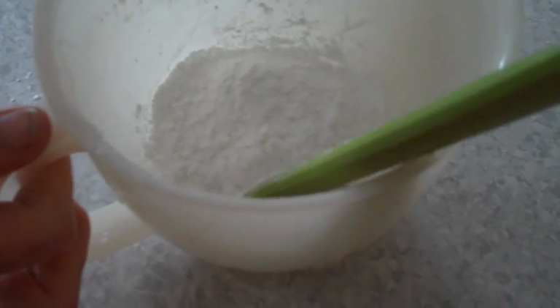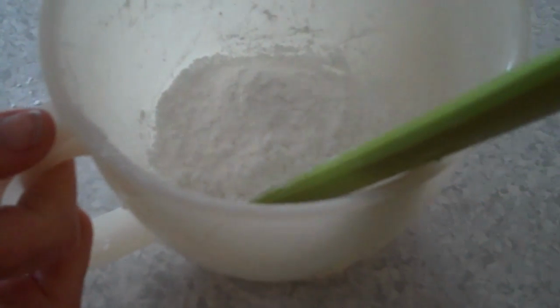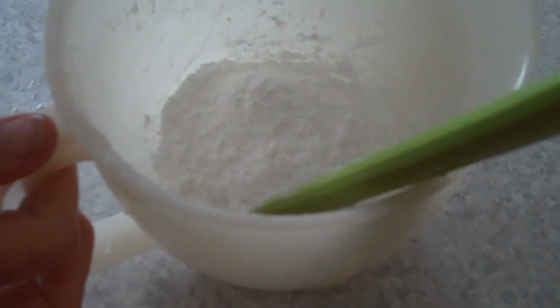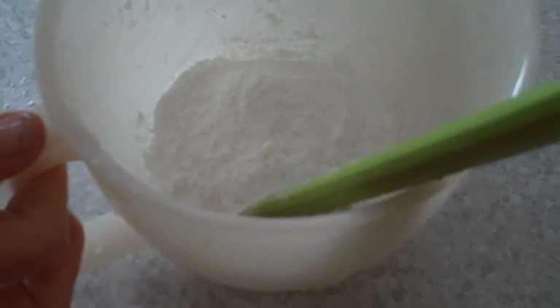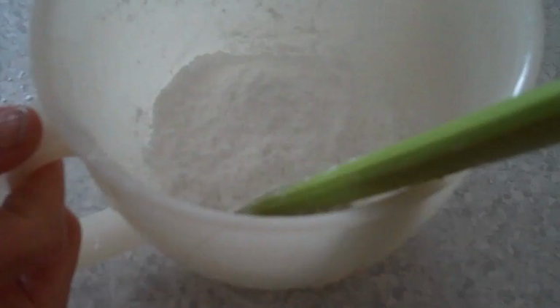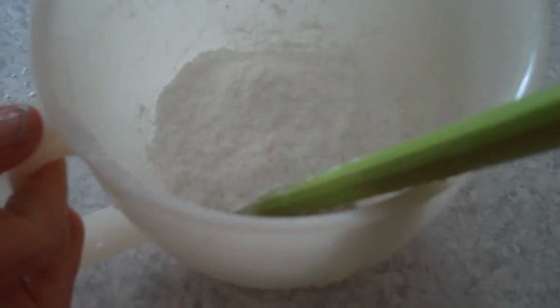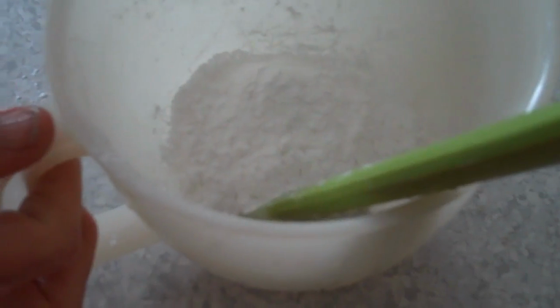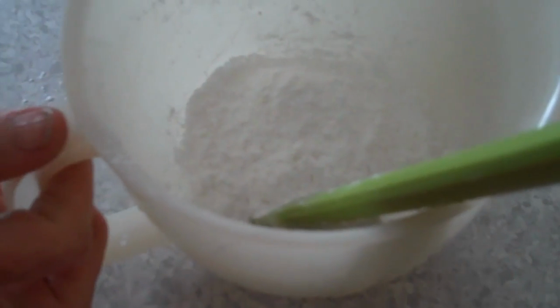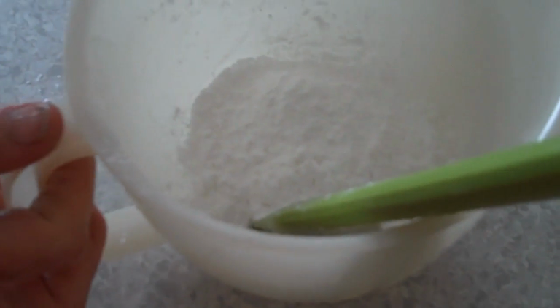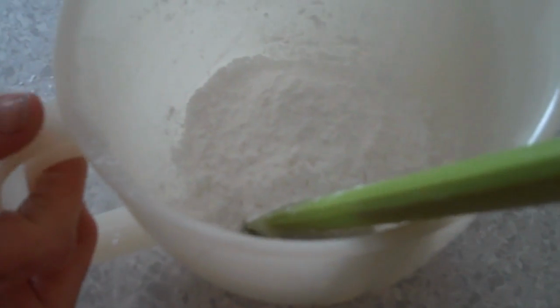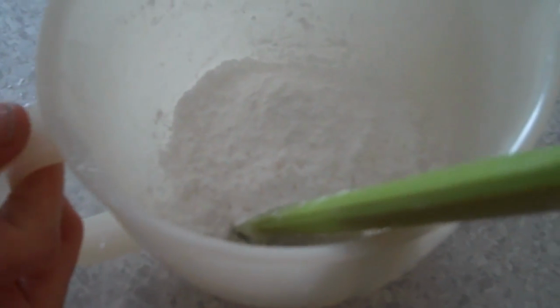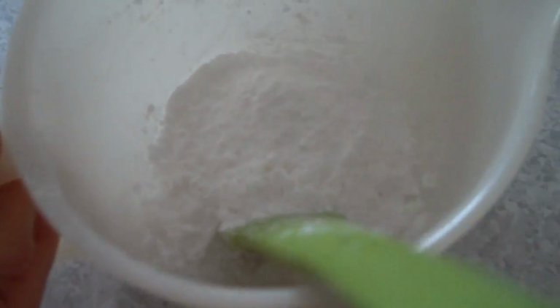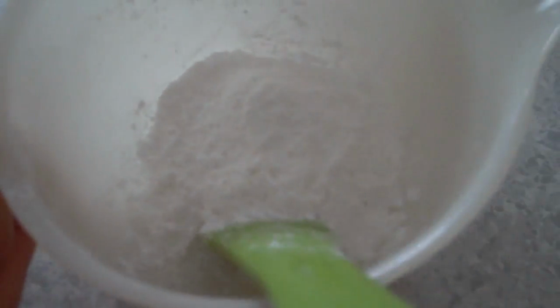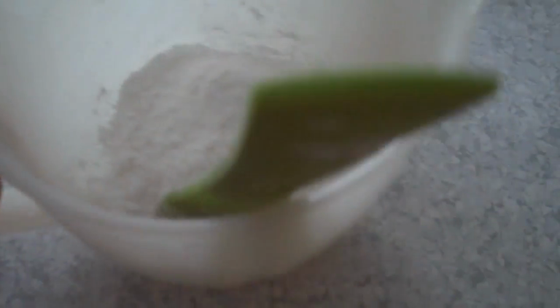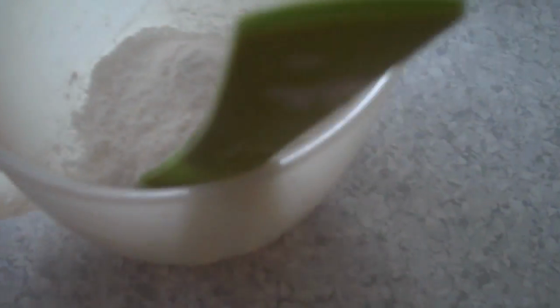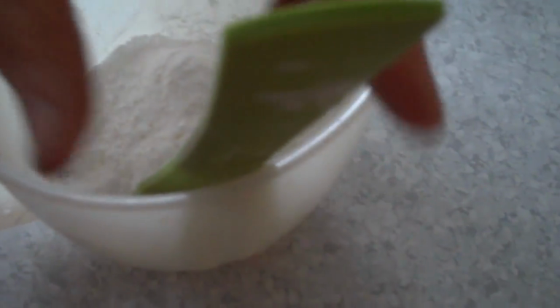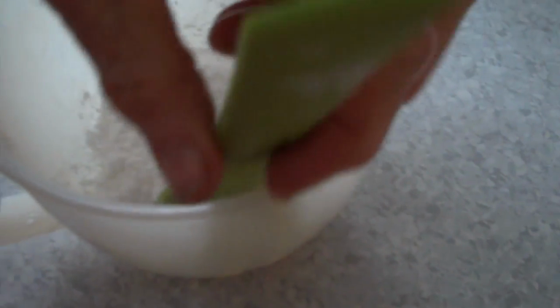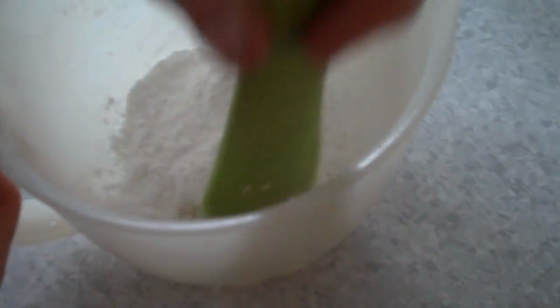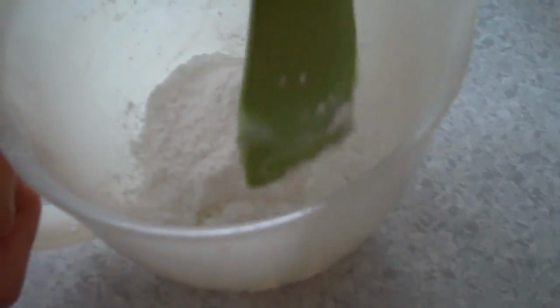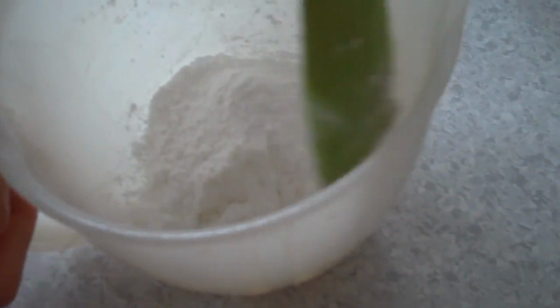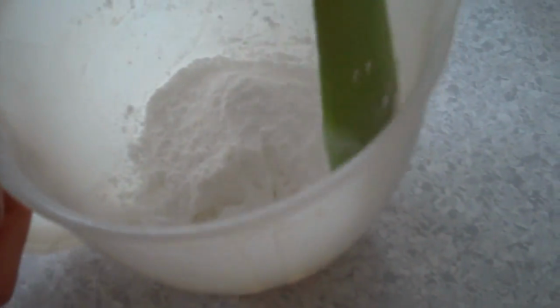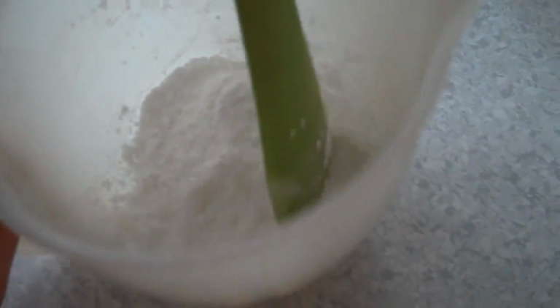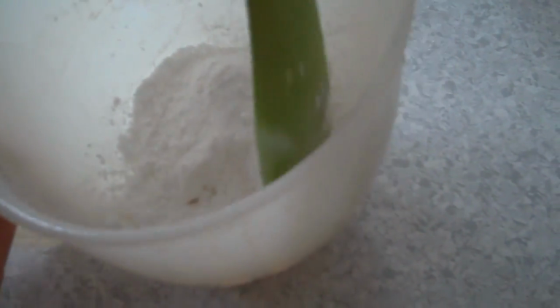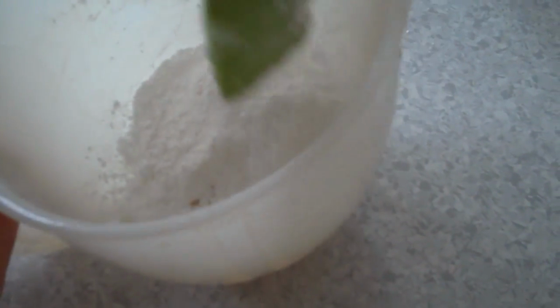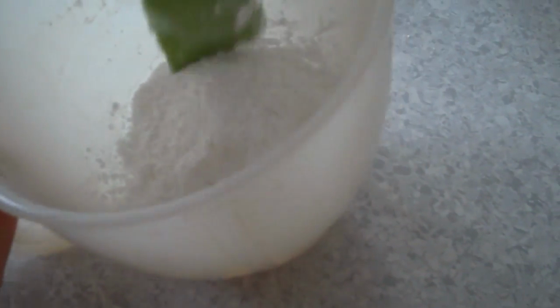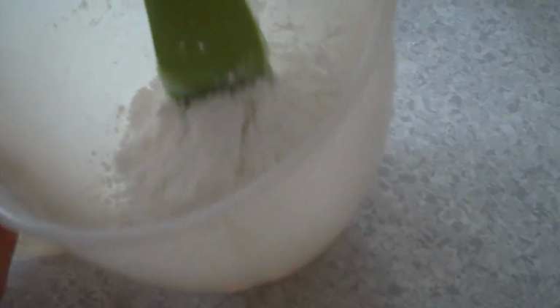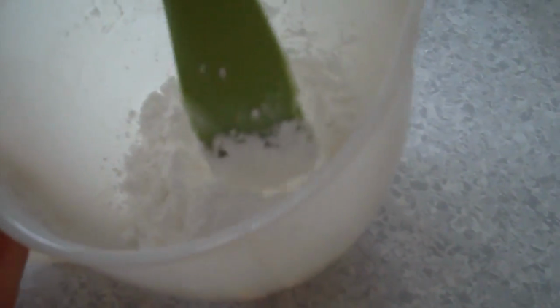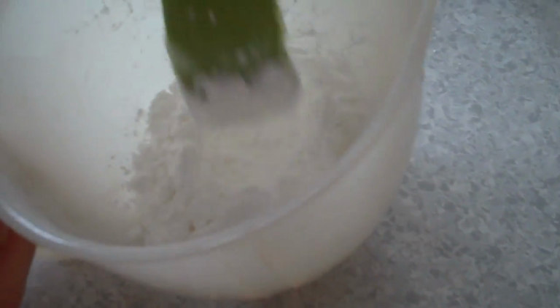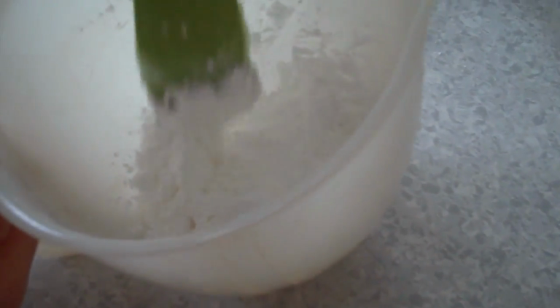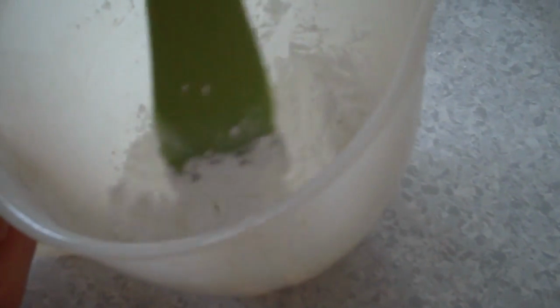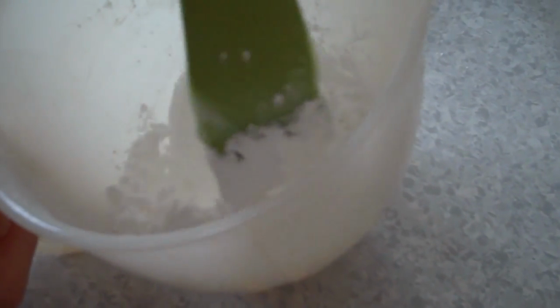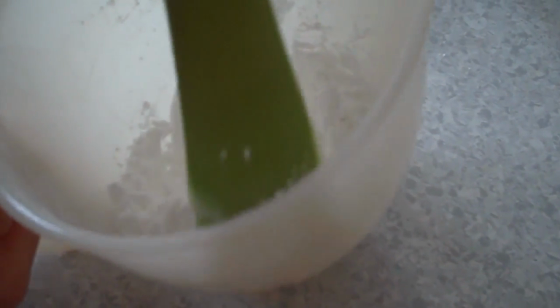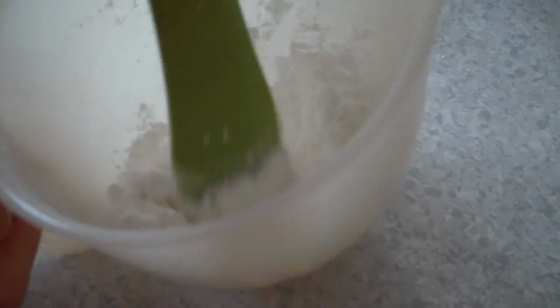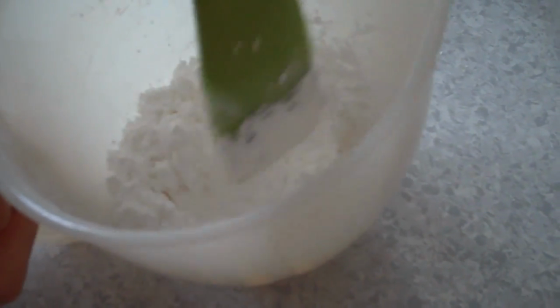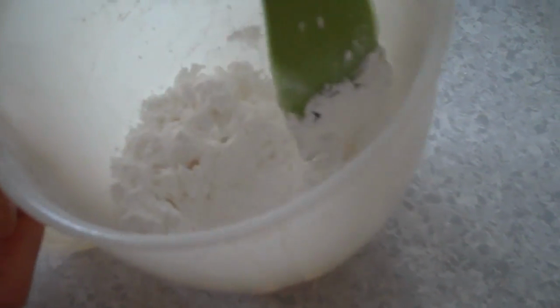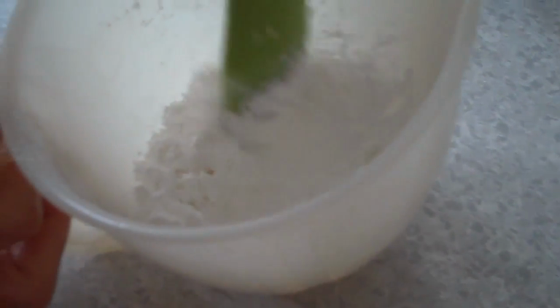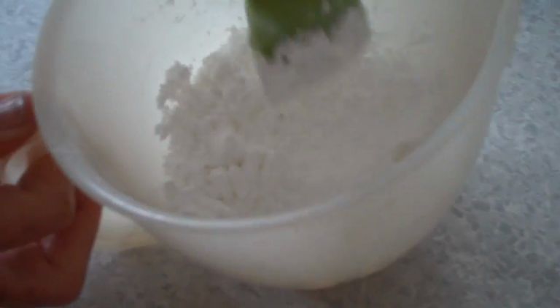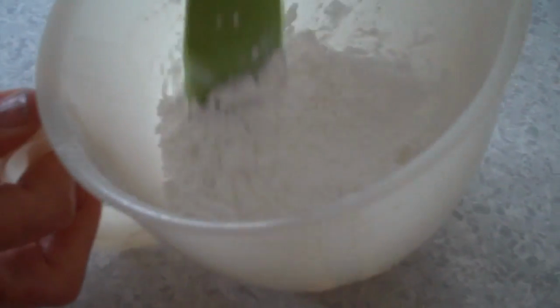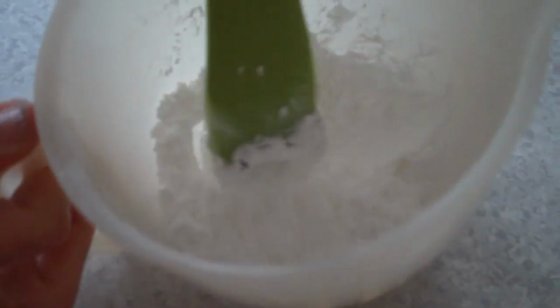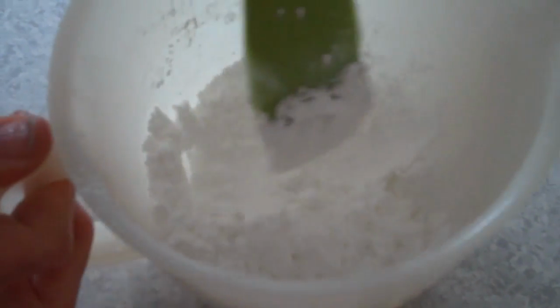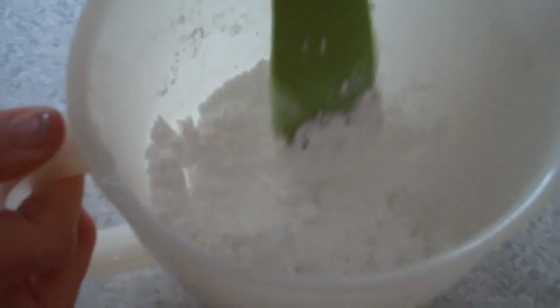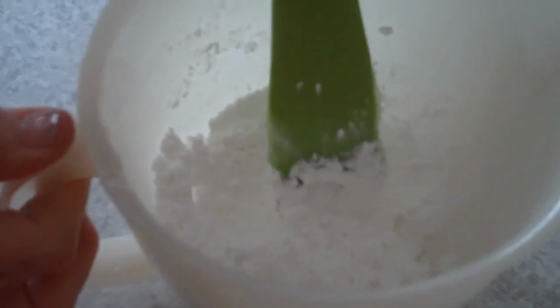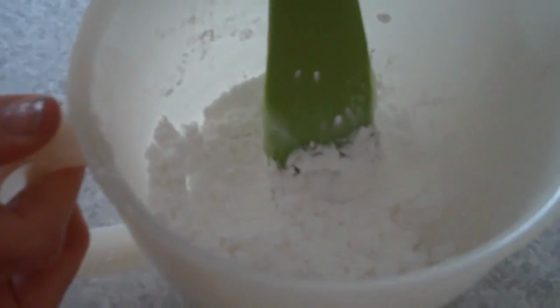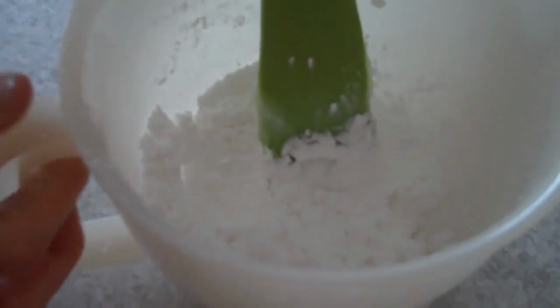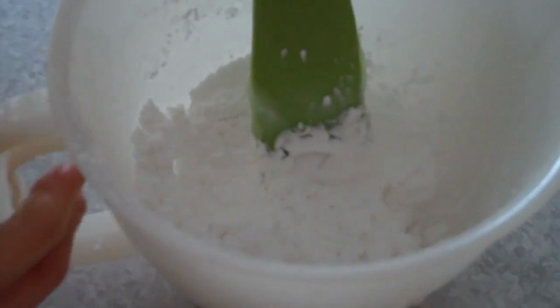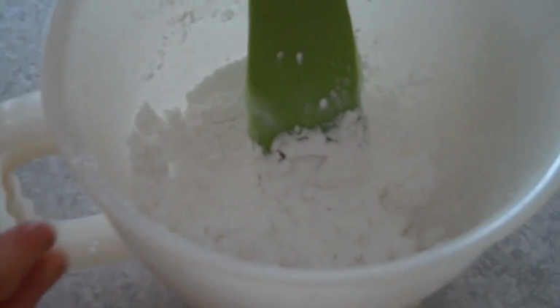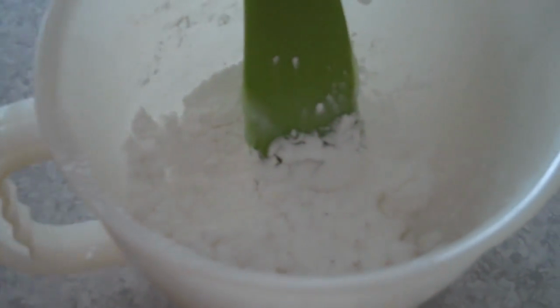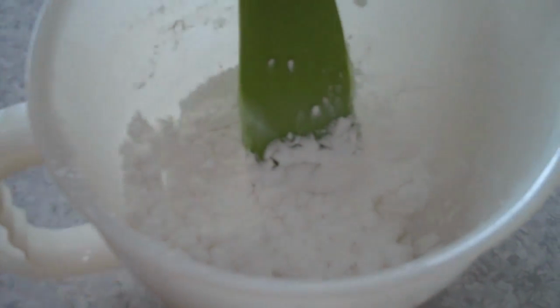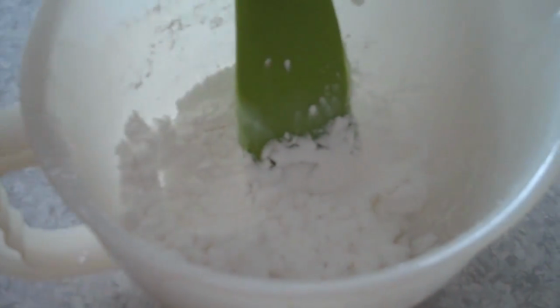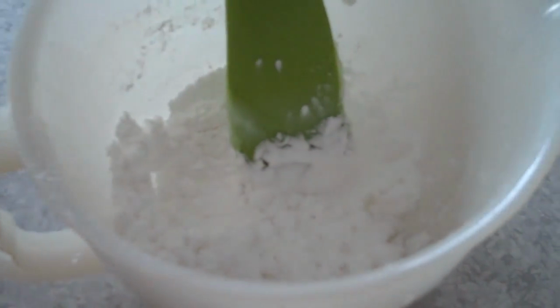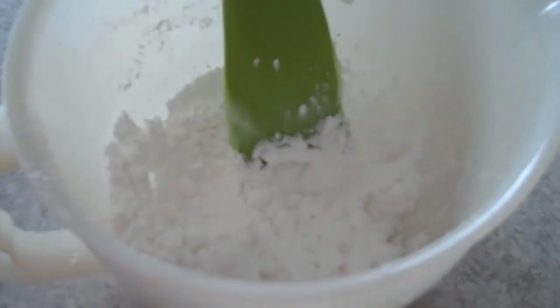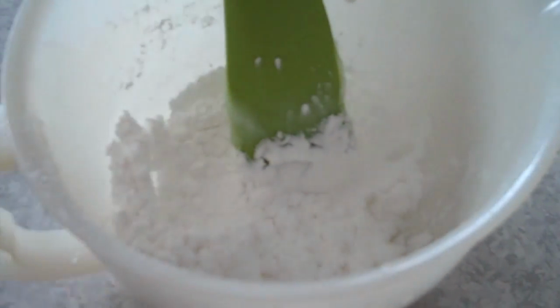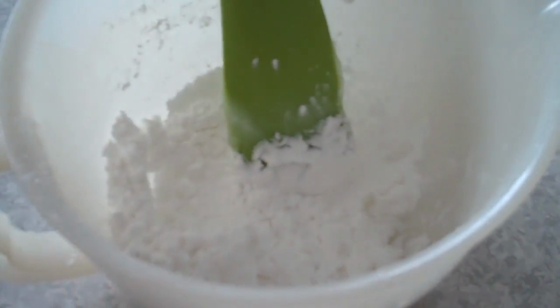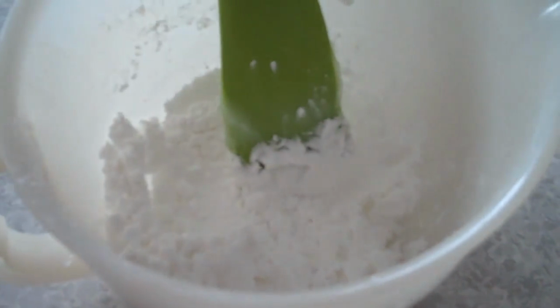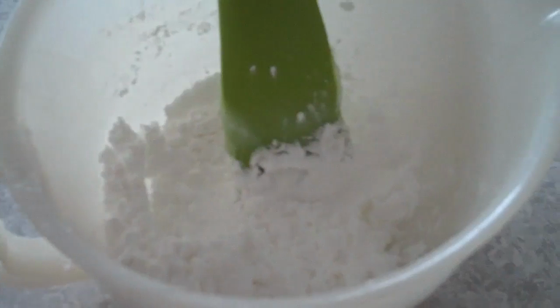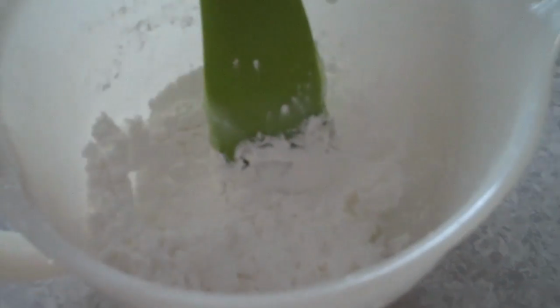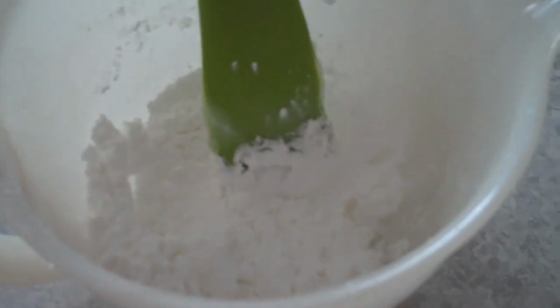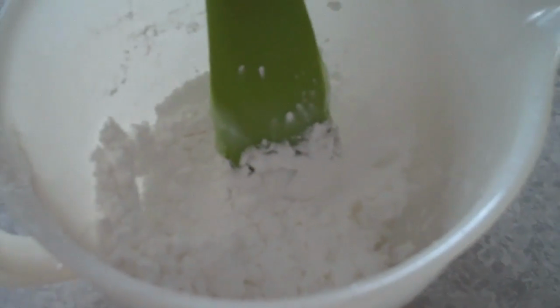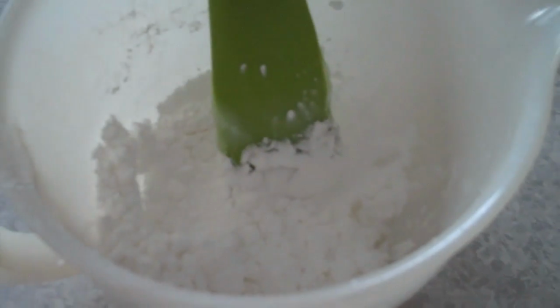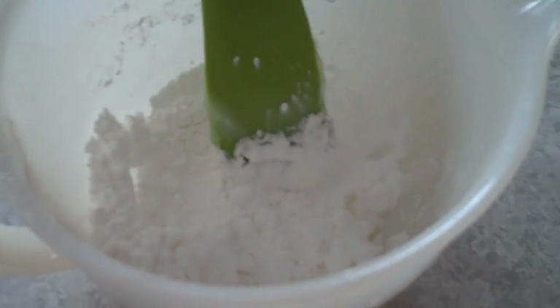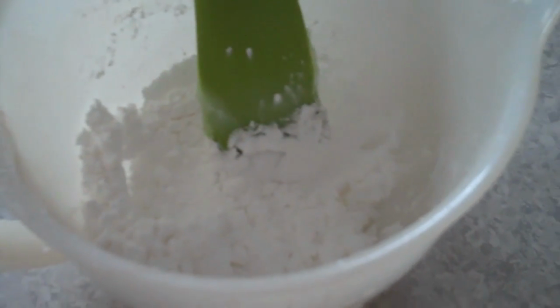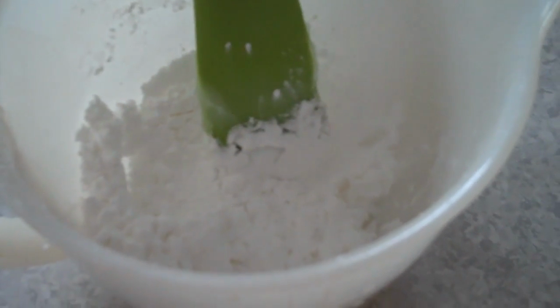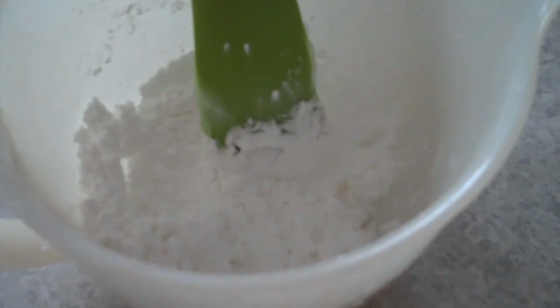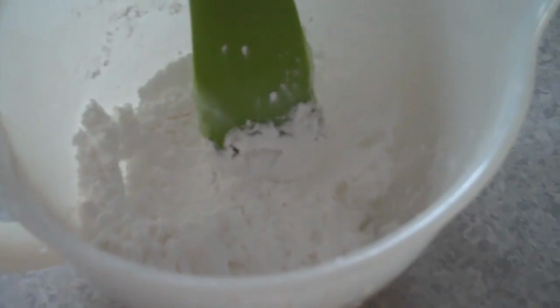Corn flour is put in the mixing bowl — about half a cup.